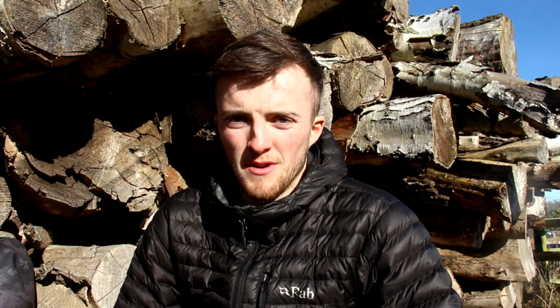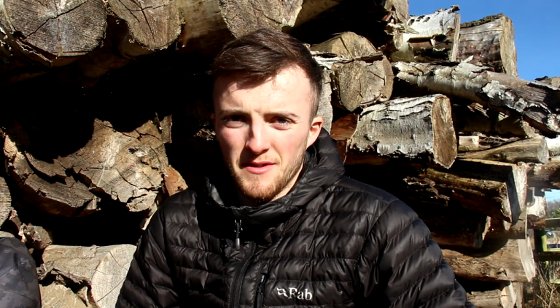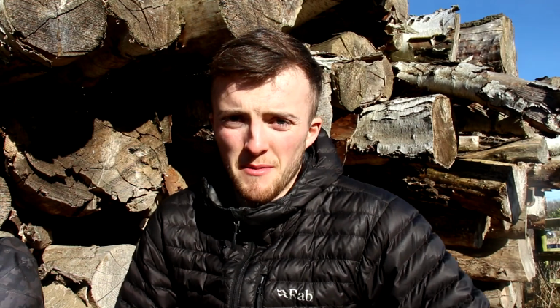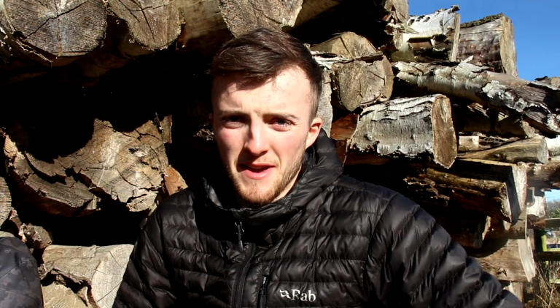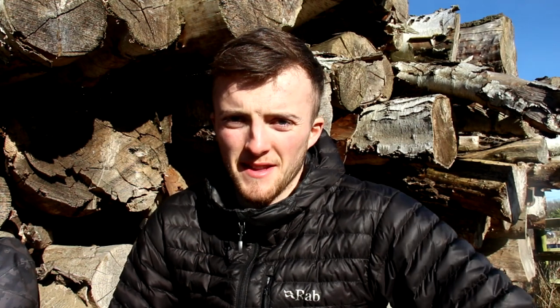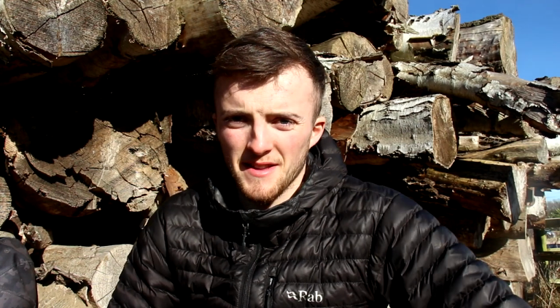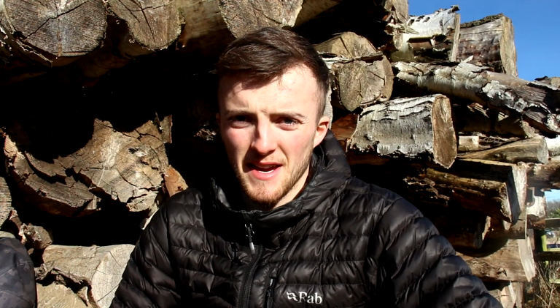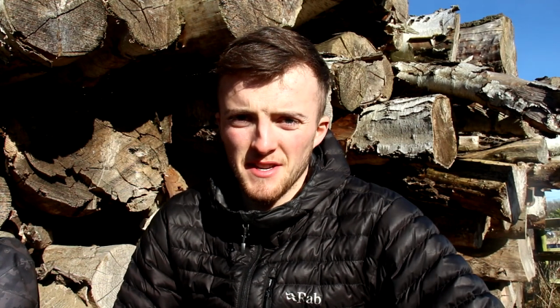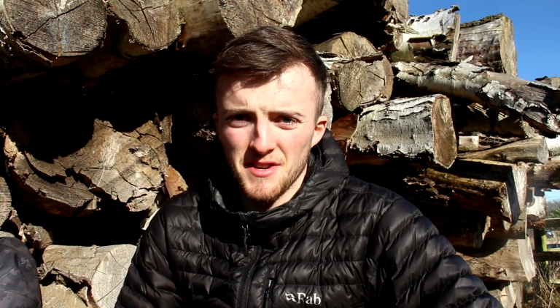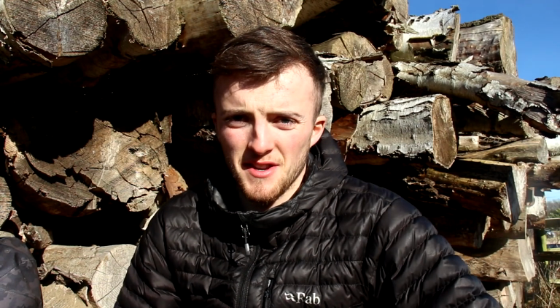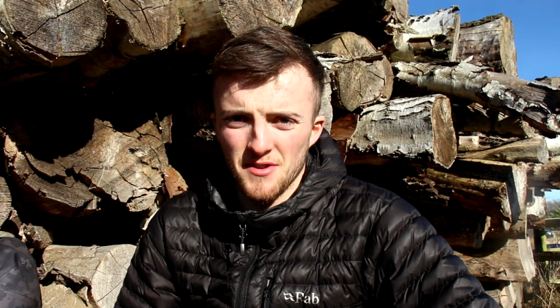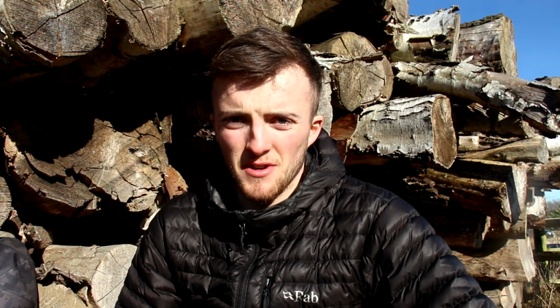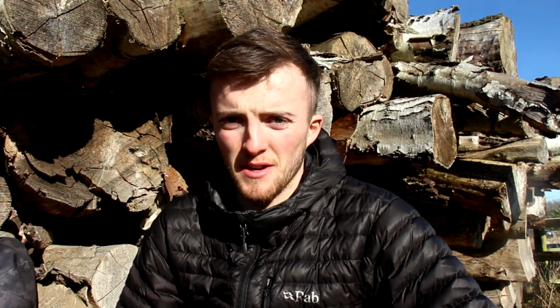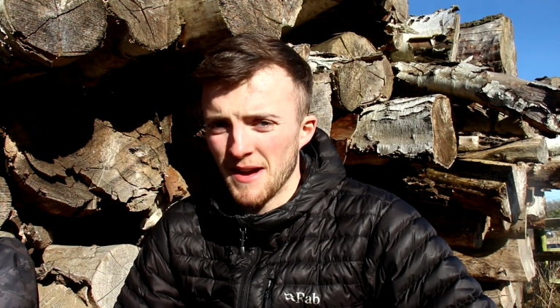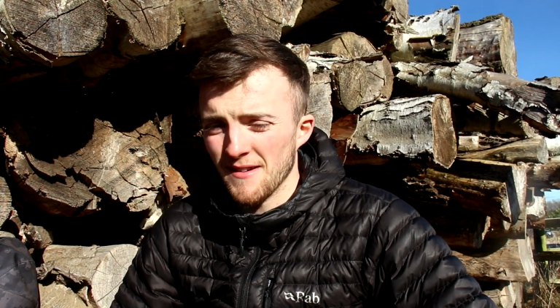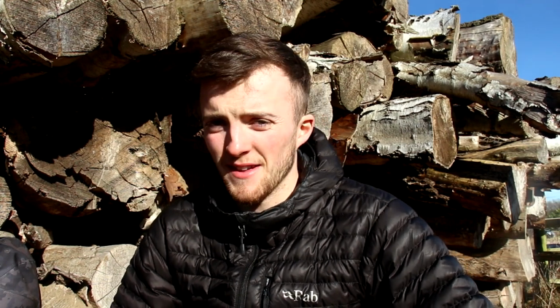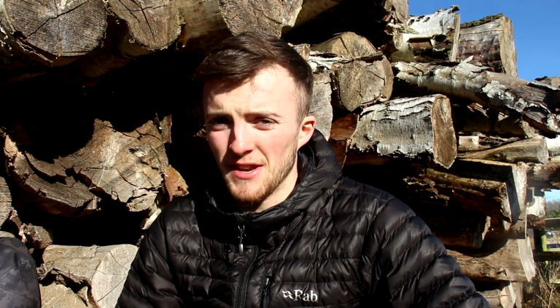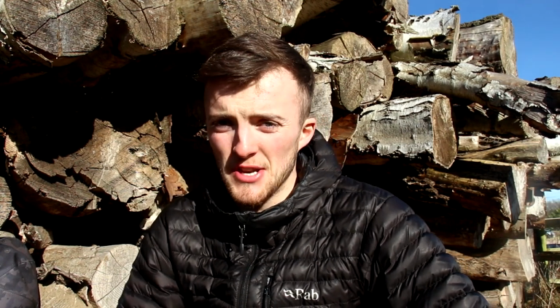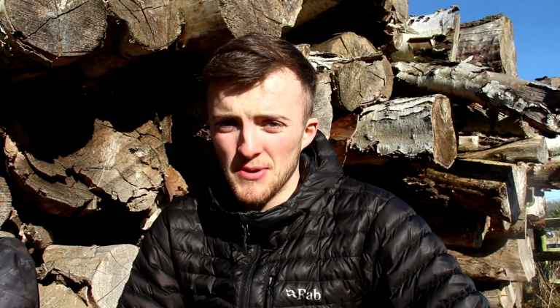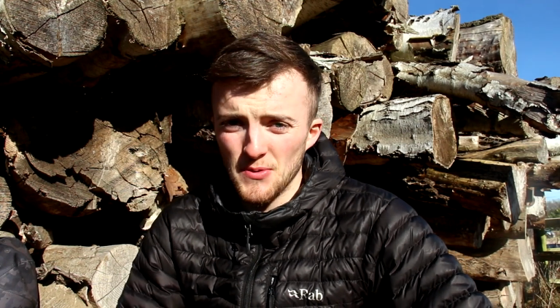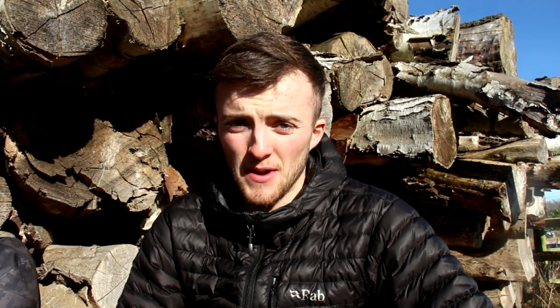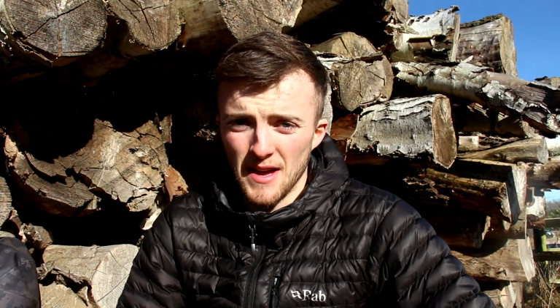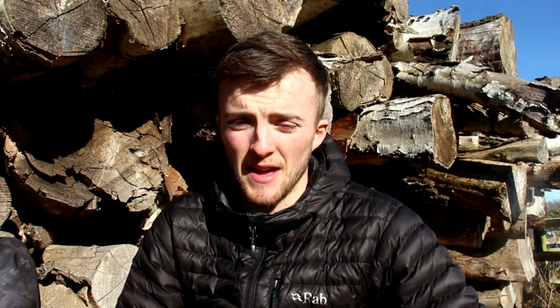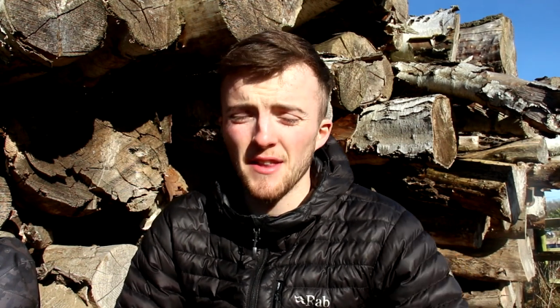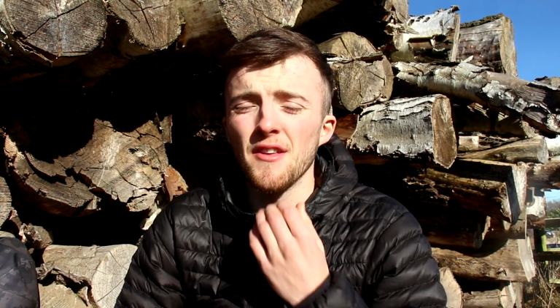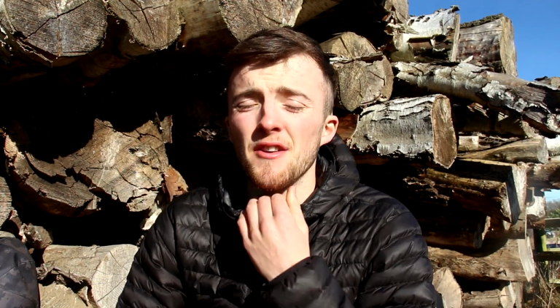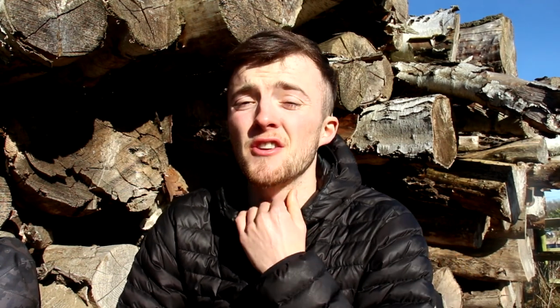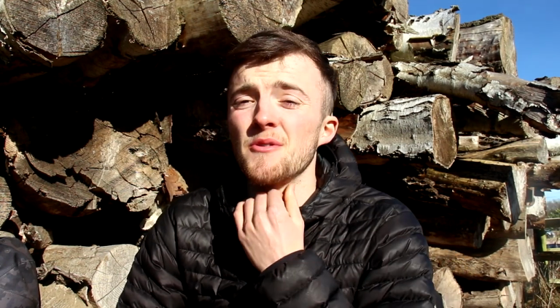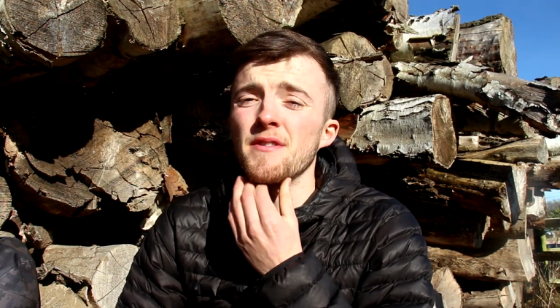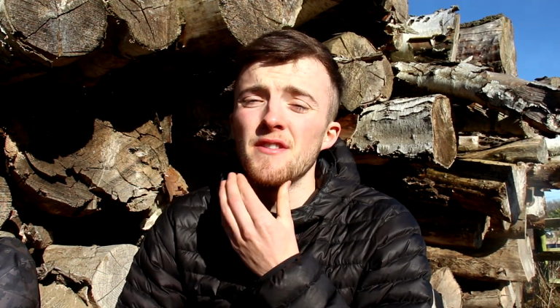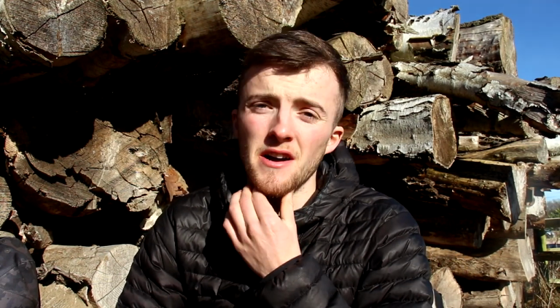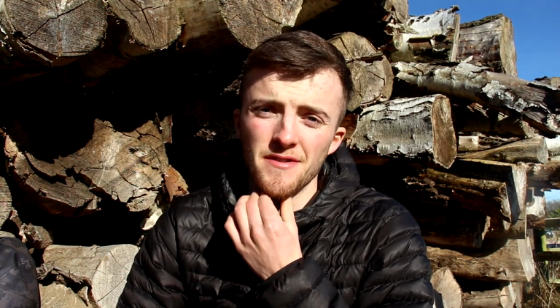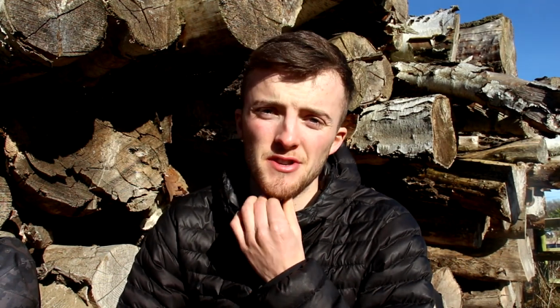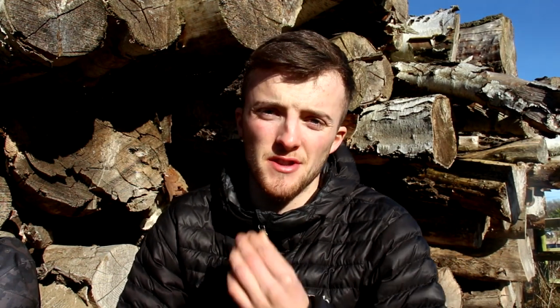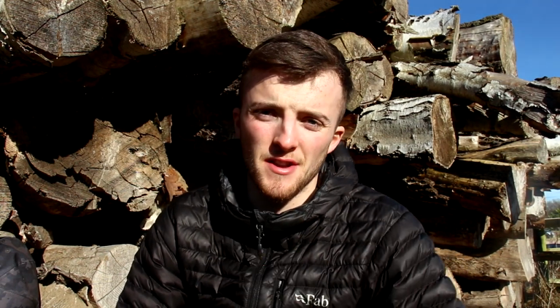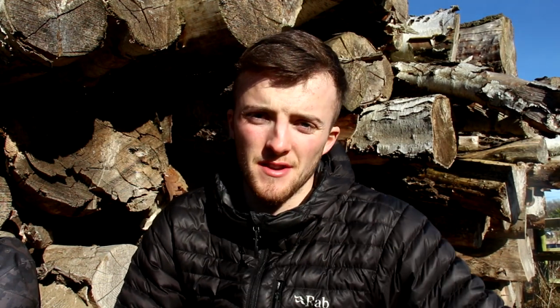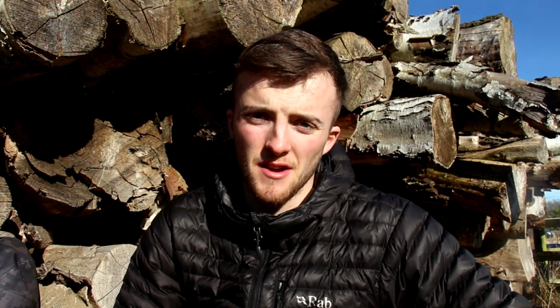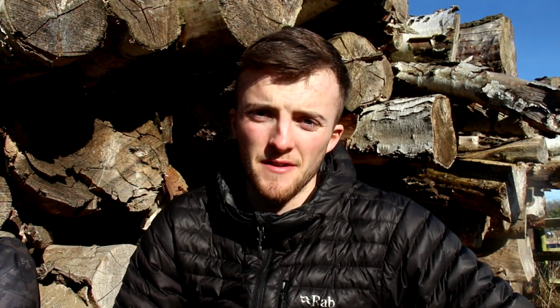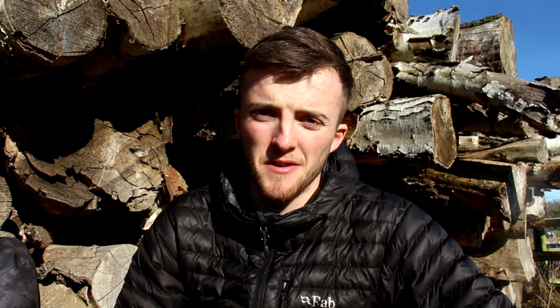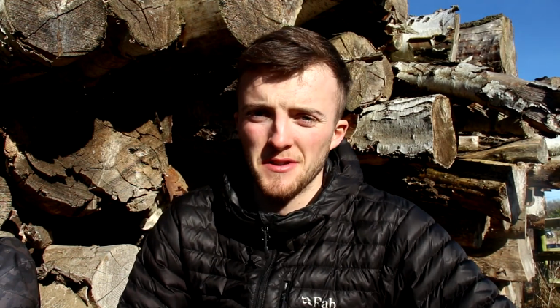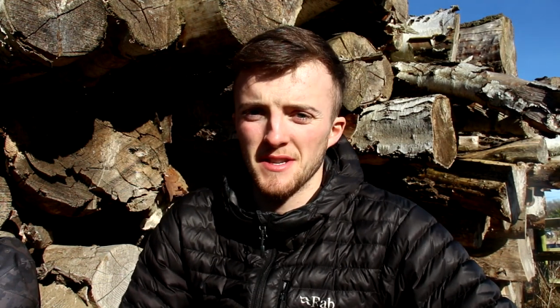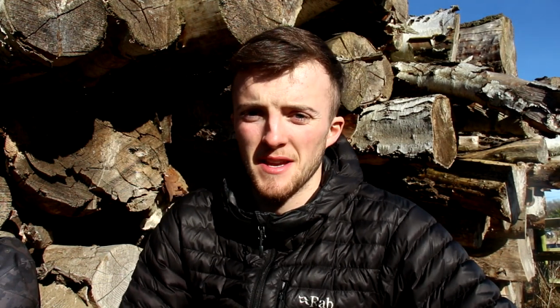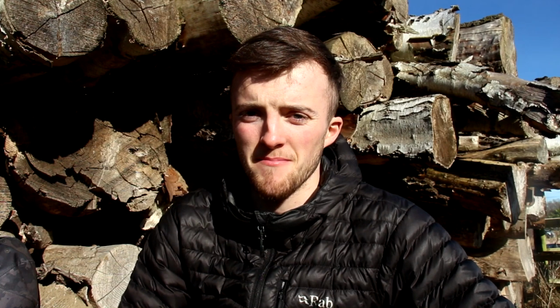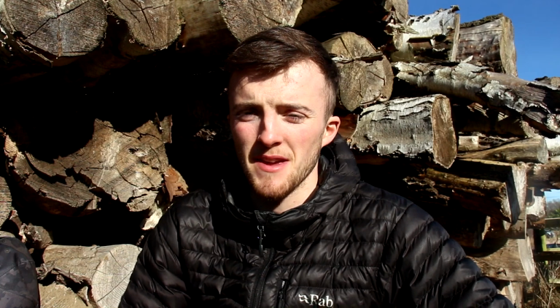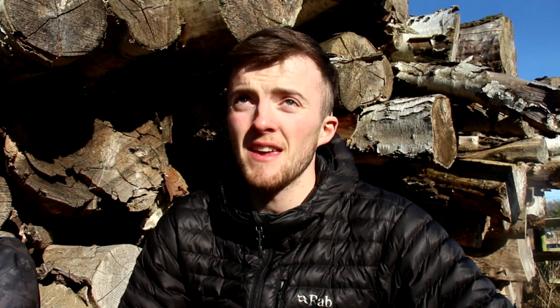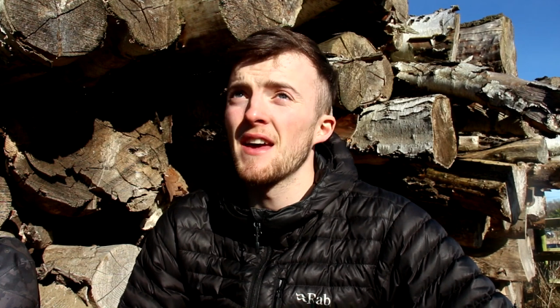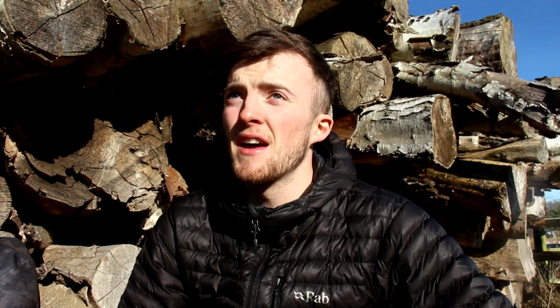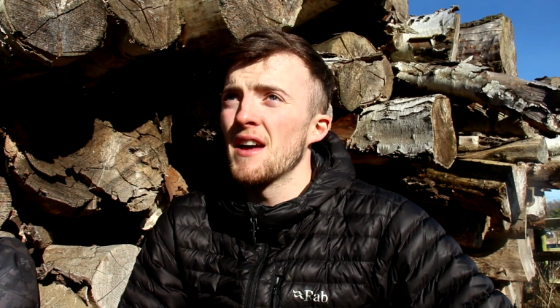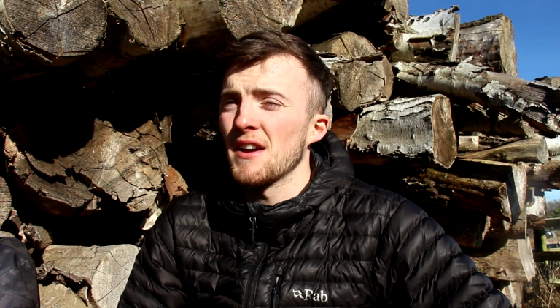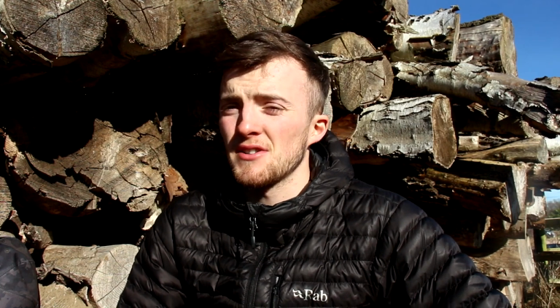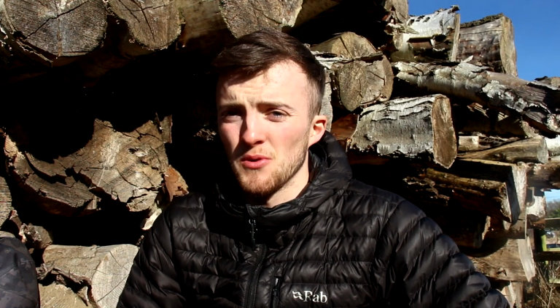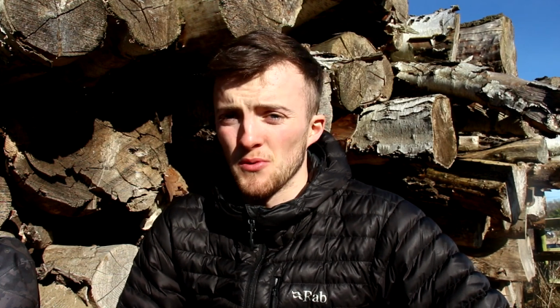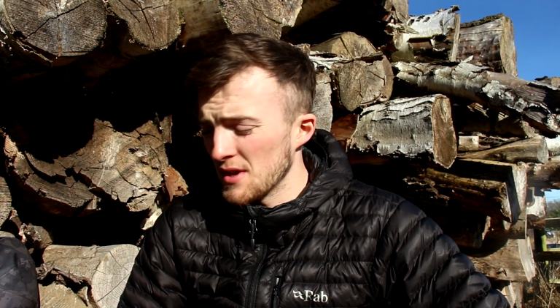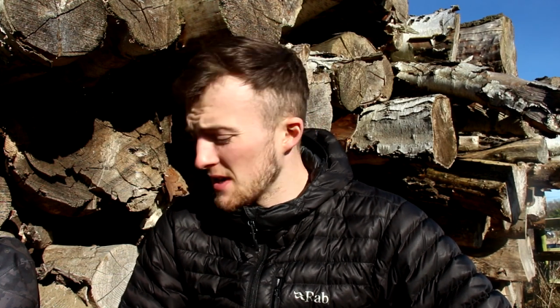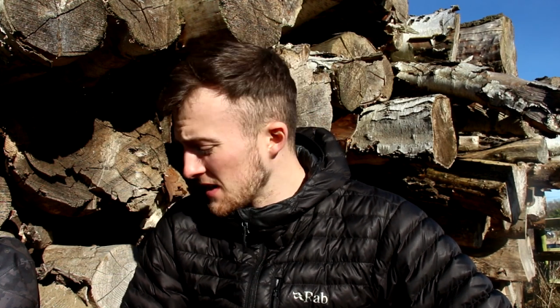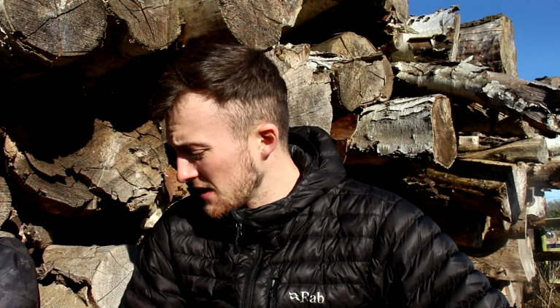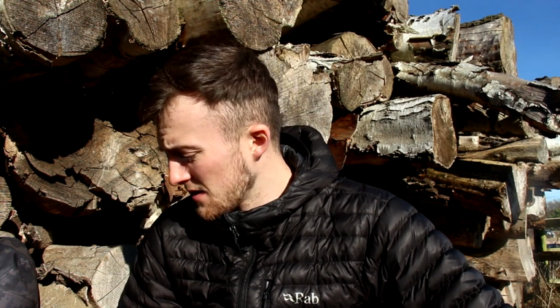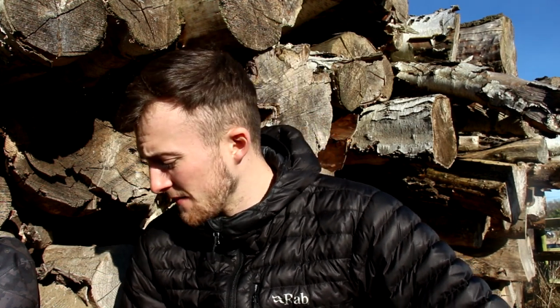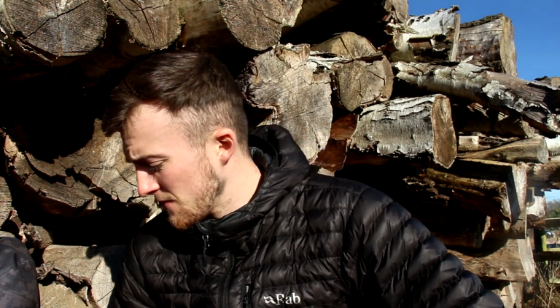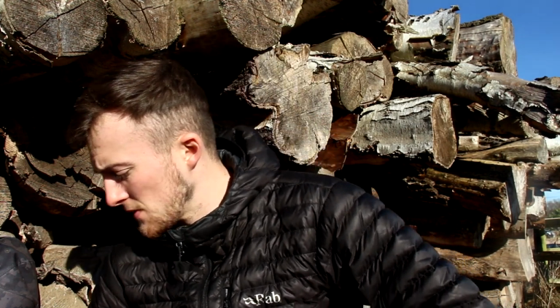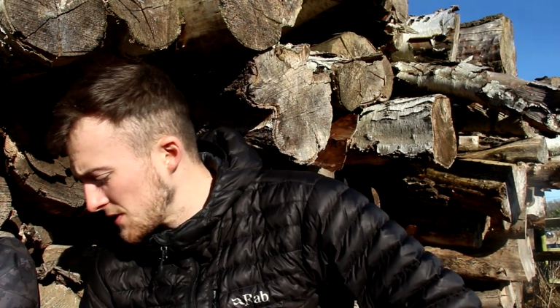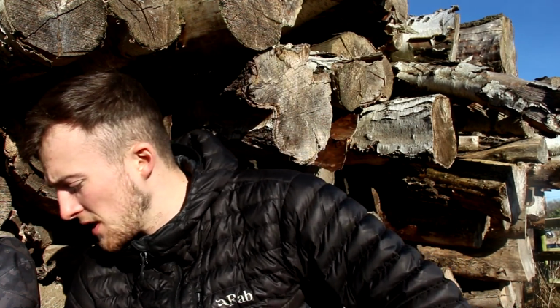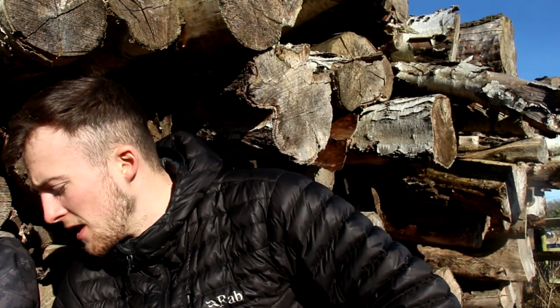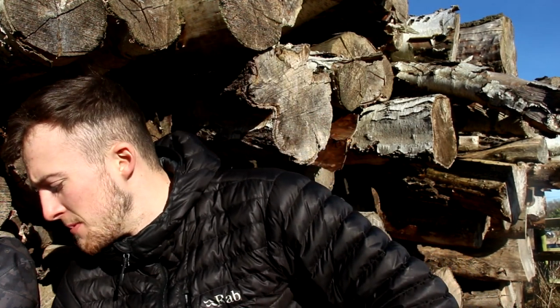I've come out here today just to talk about another new night vision that Night Fox has sent me, called the Night Fox Cub.